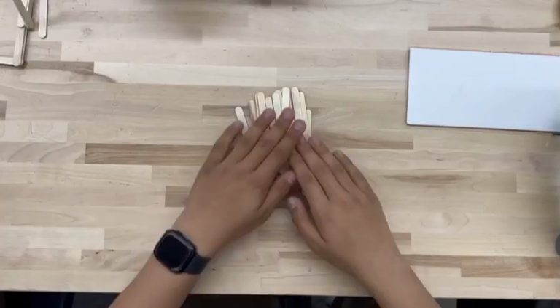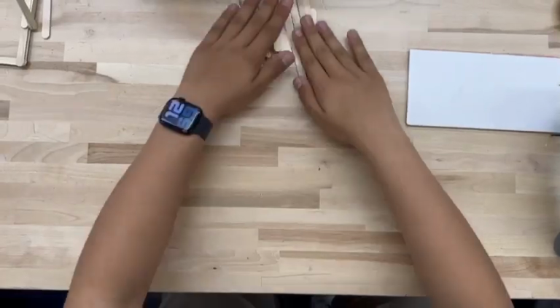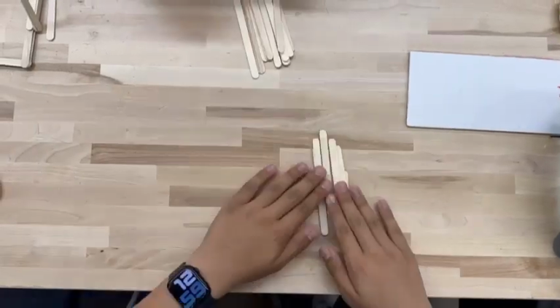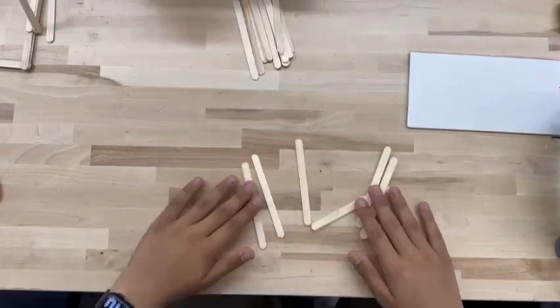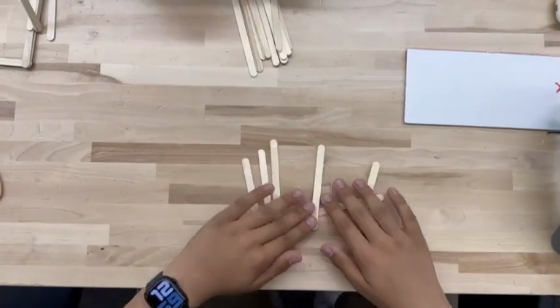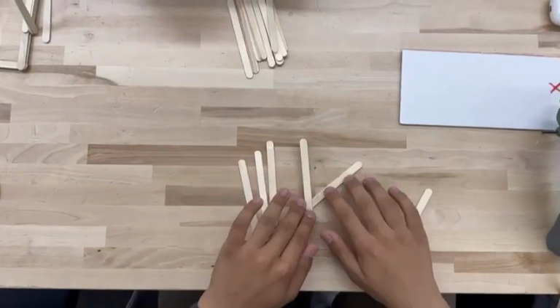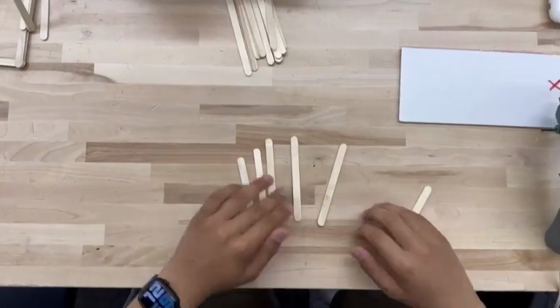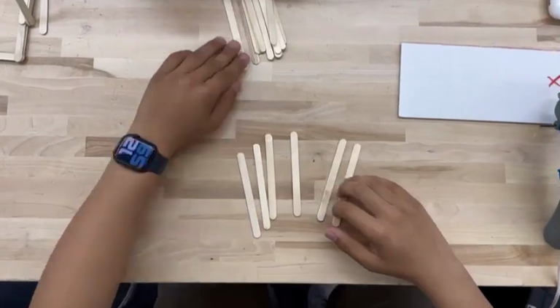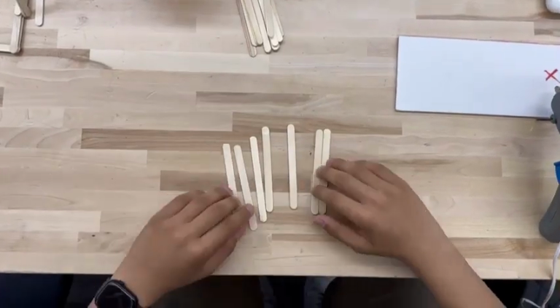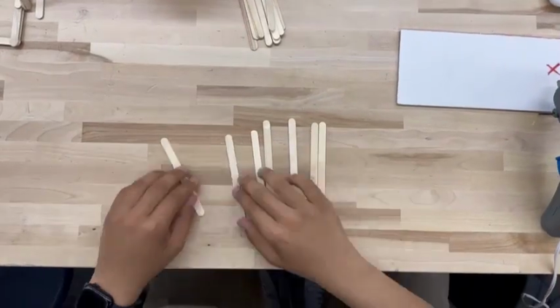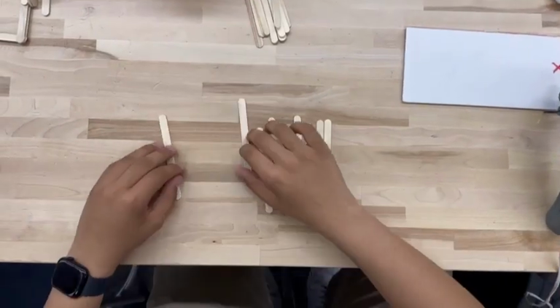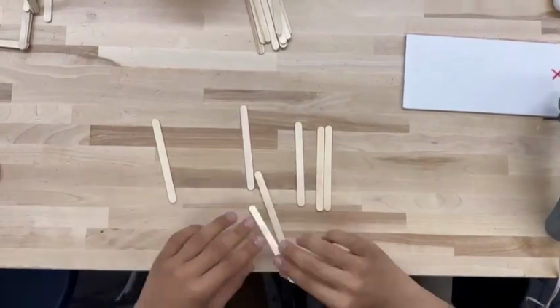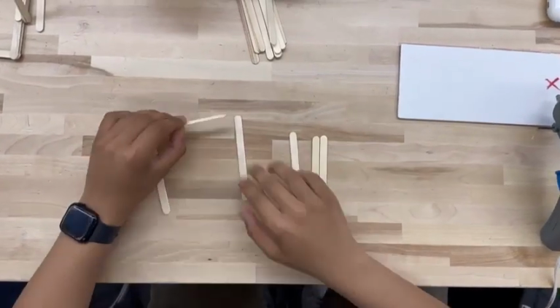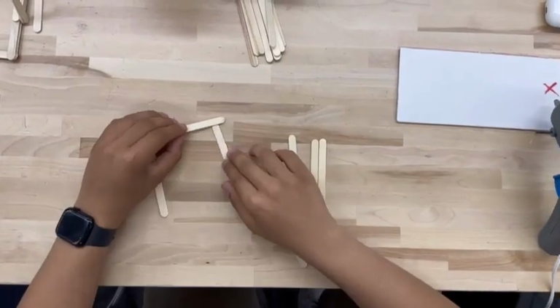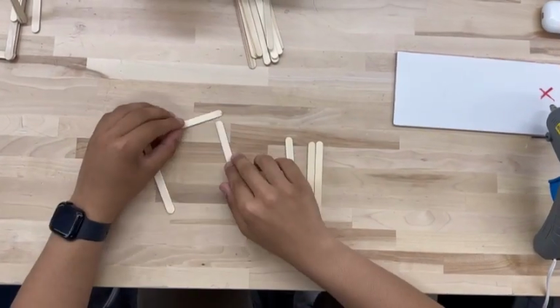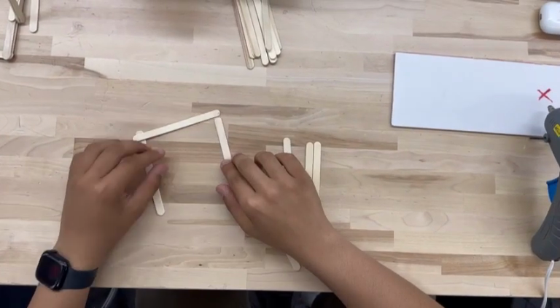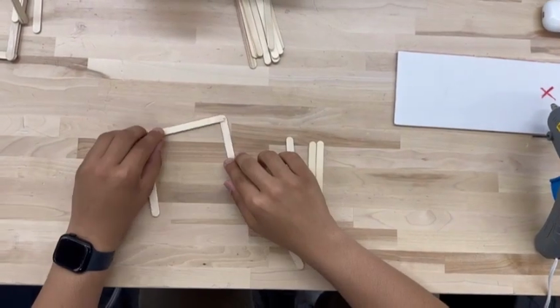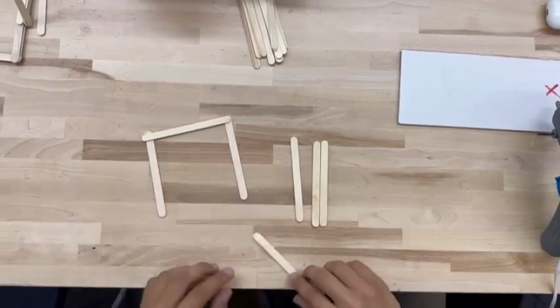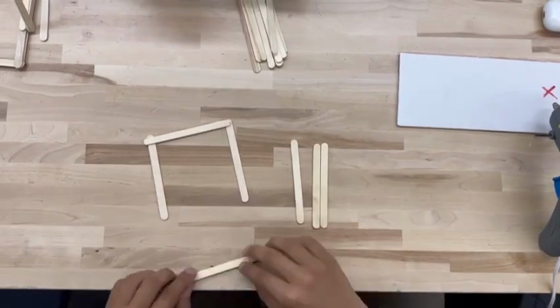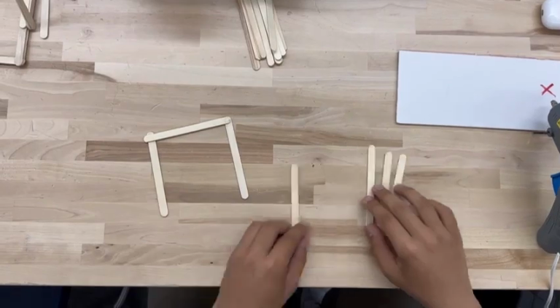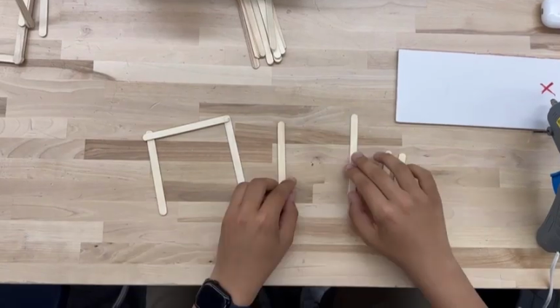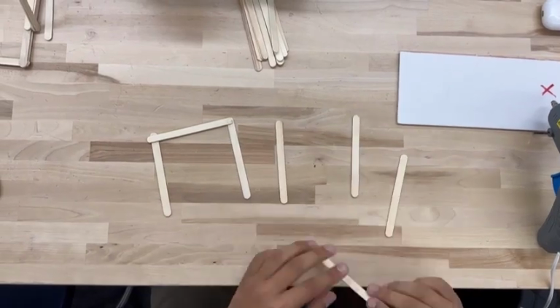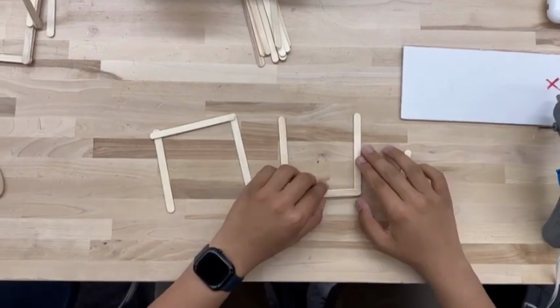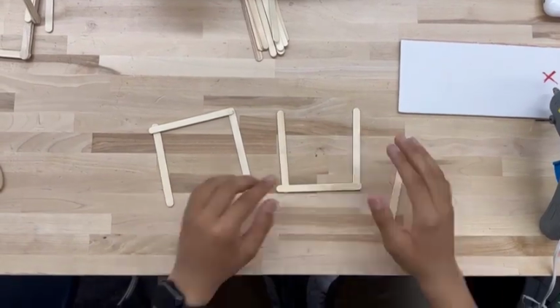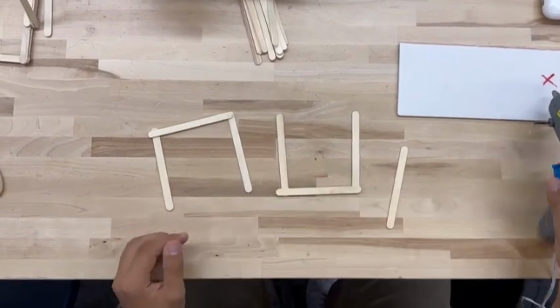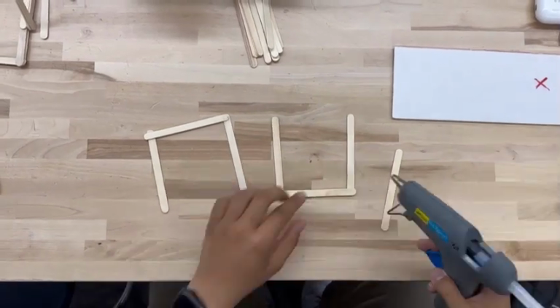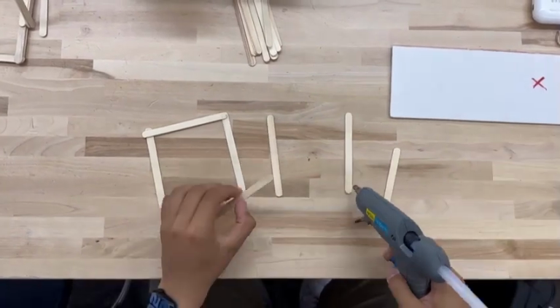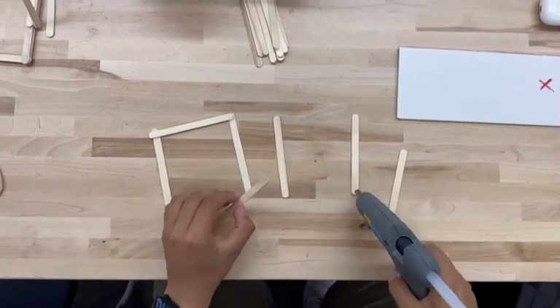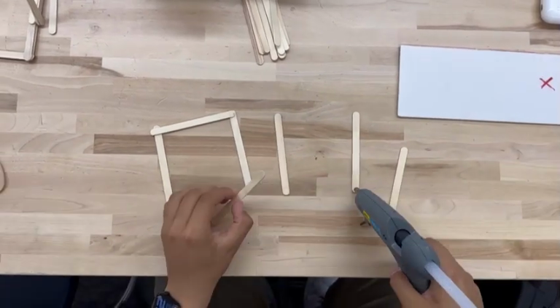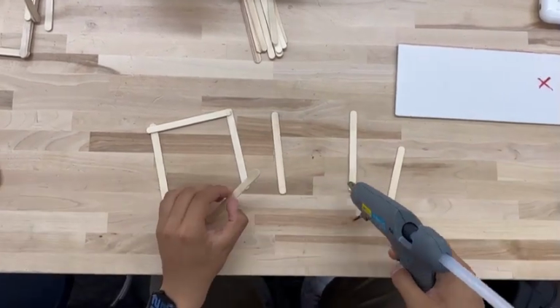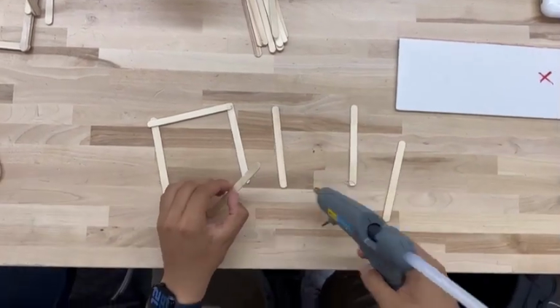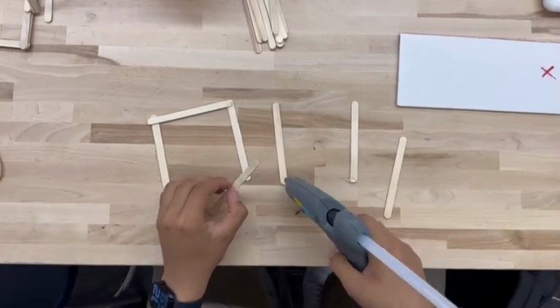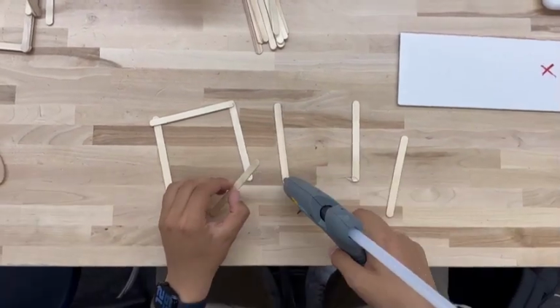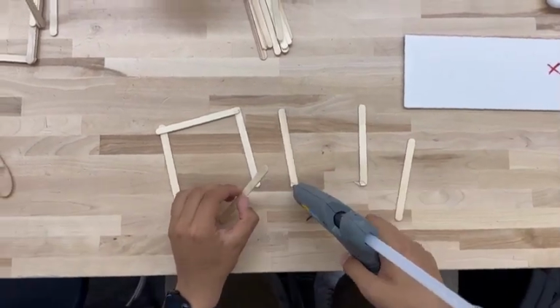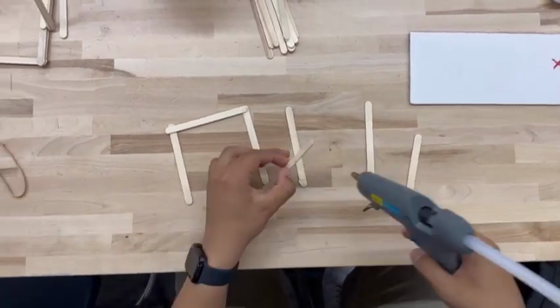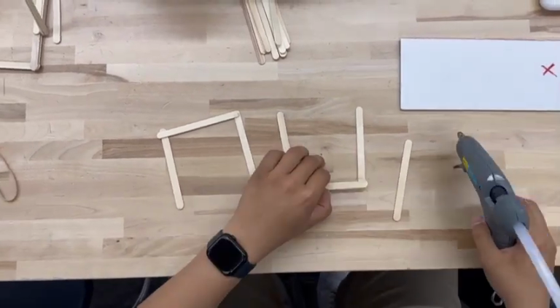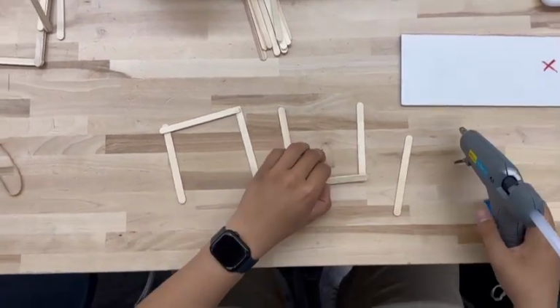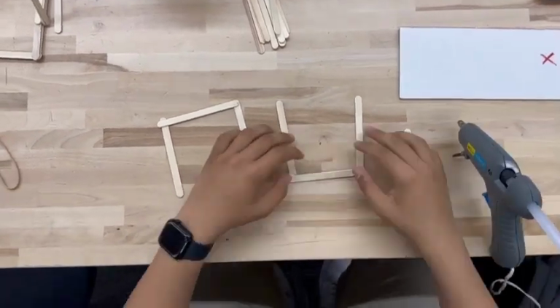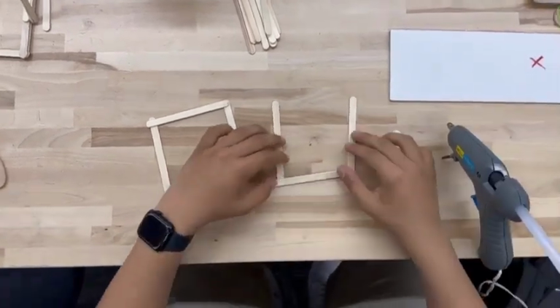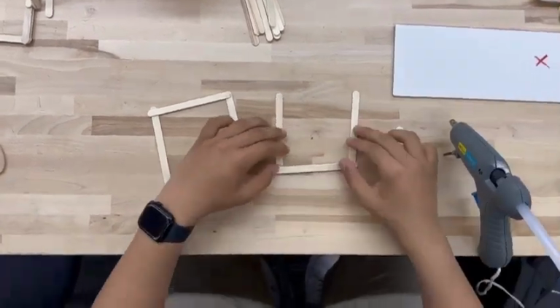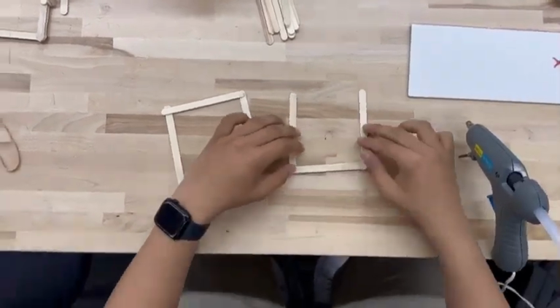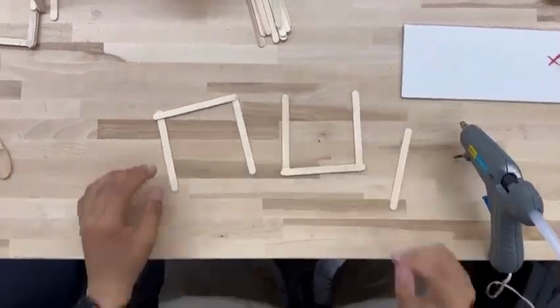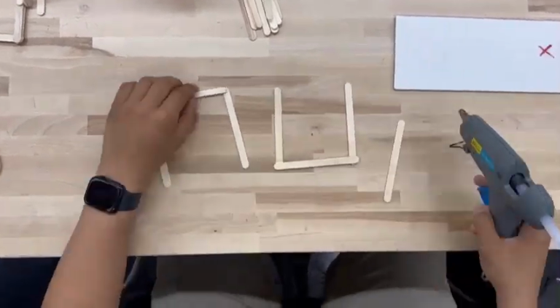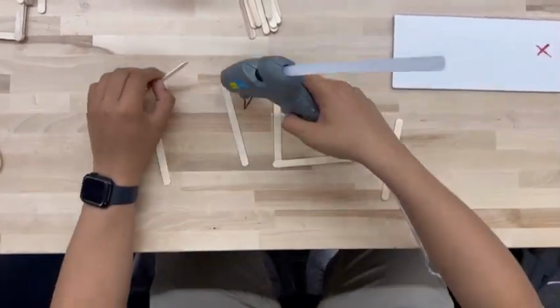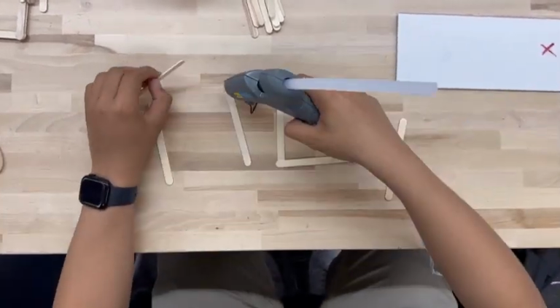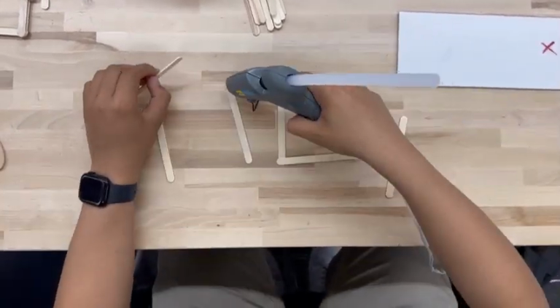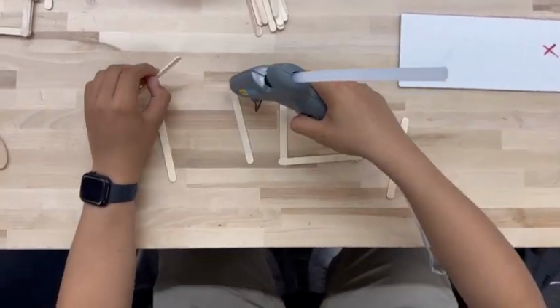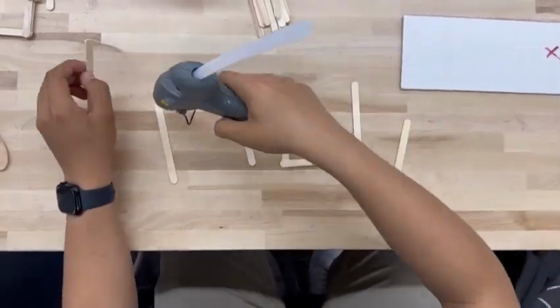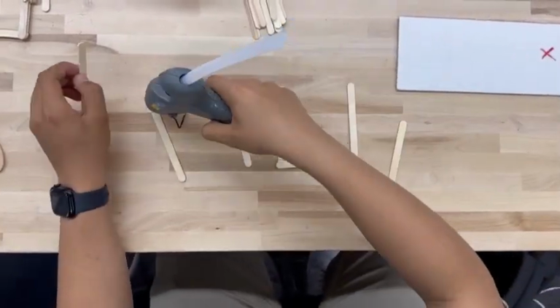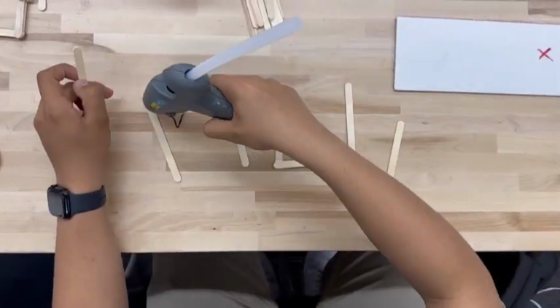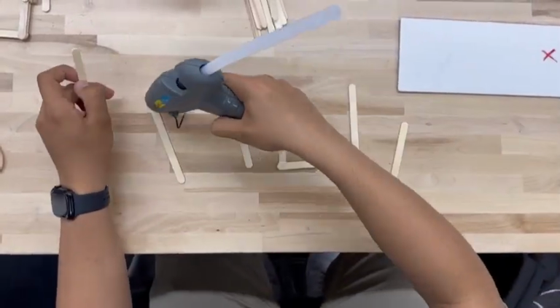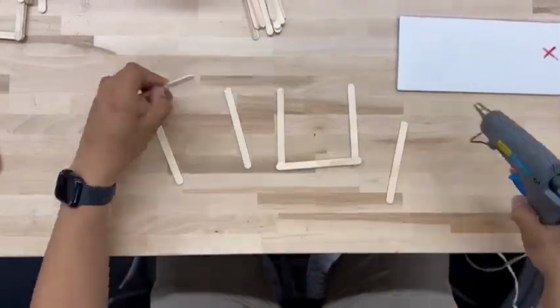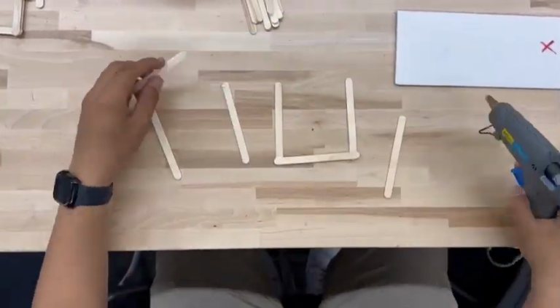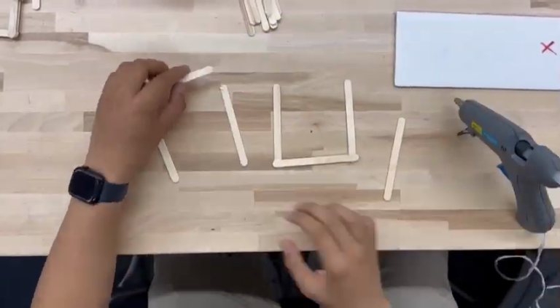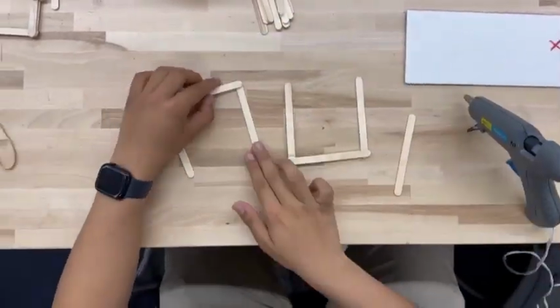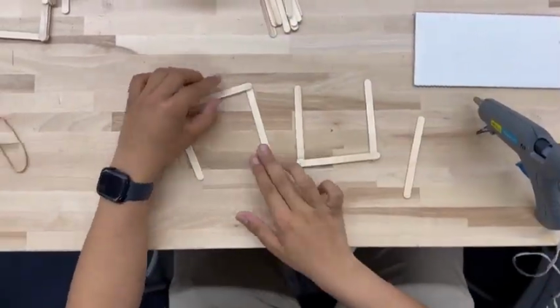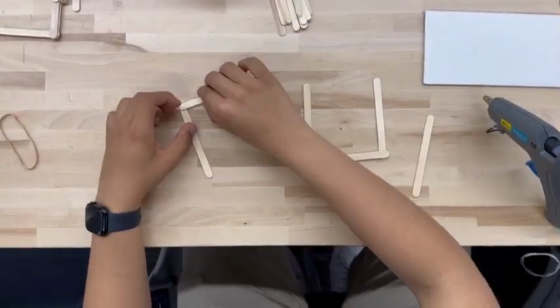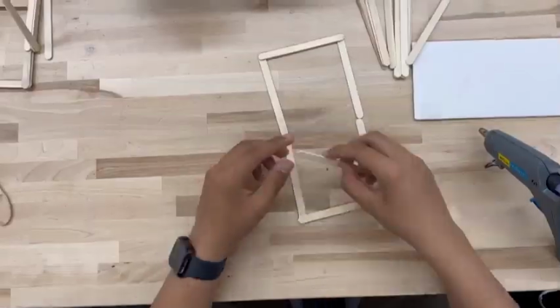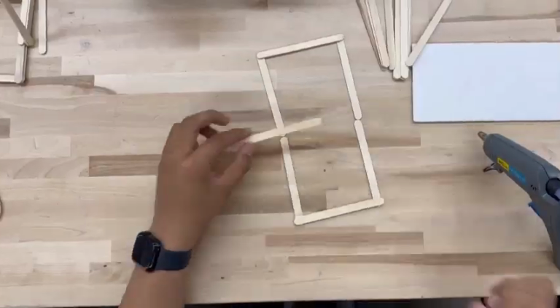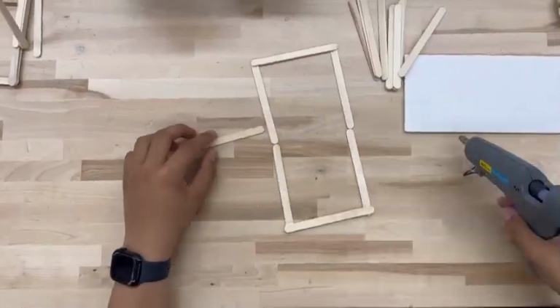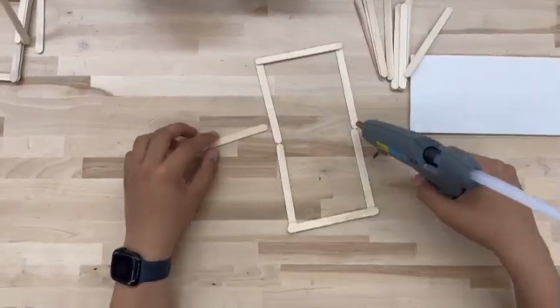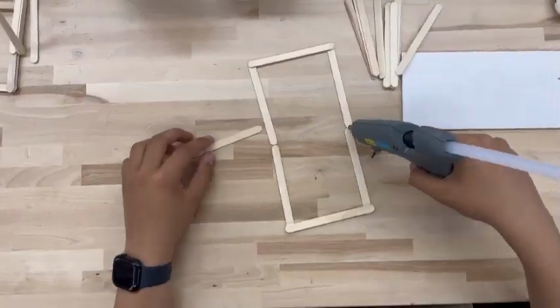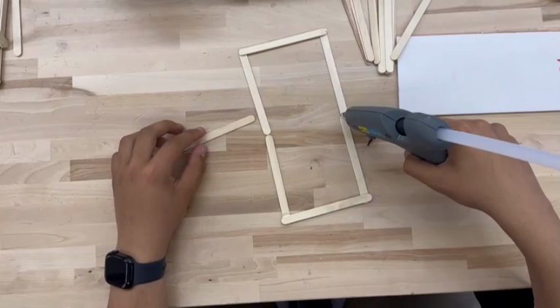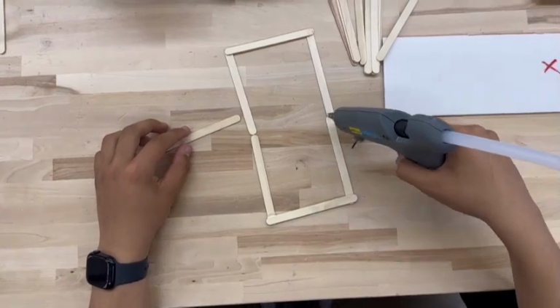First, place three popsicle sticks equal distances apart and bridge them on each side with two more popsicle sticks.